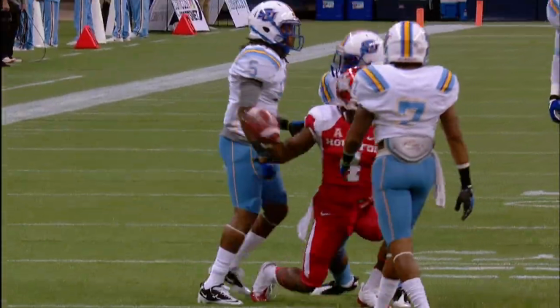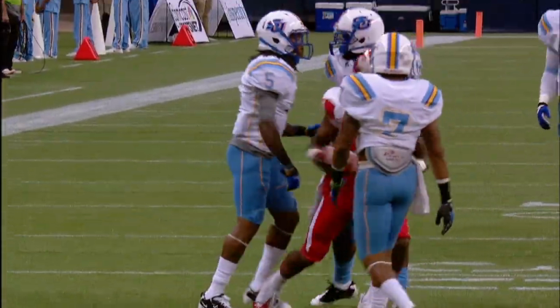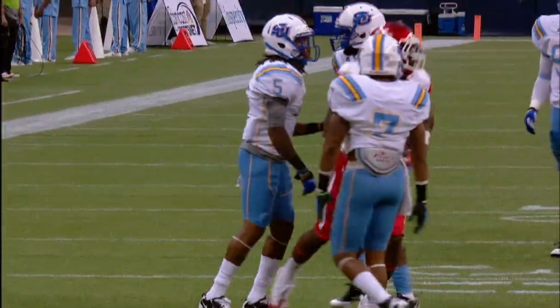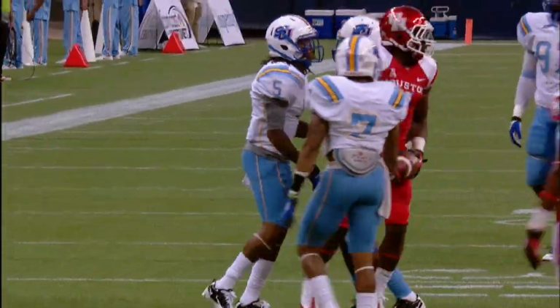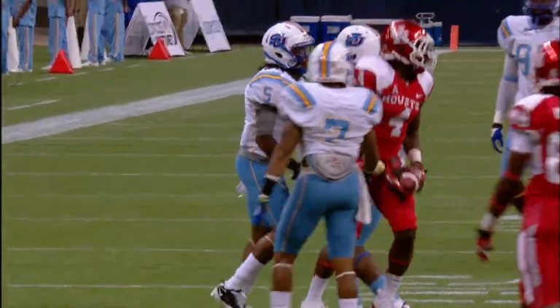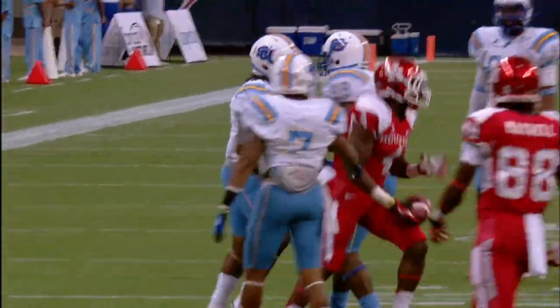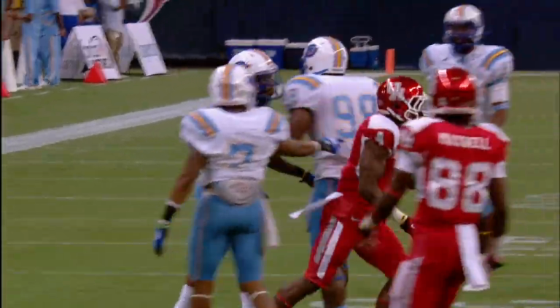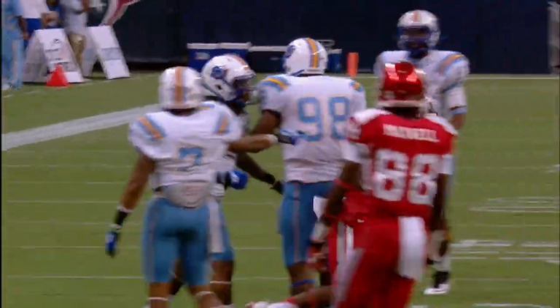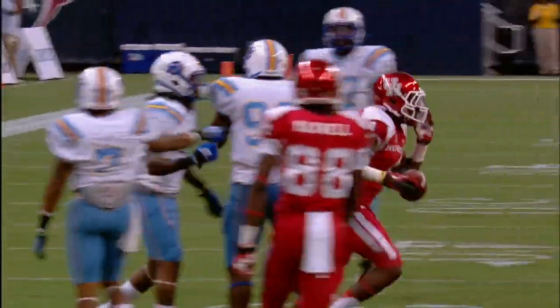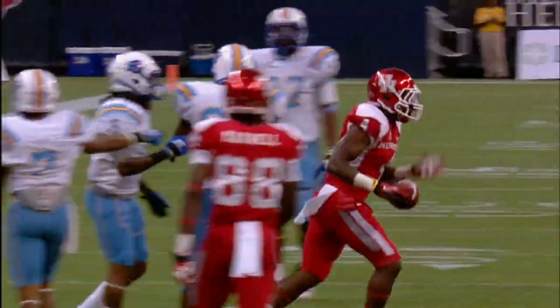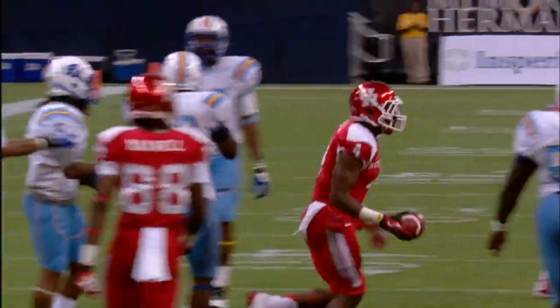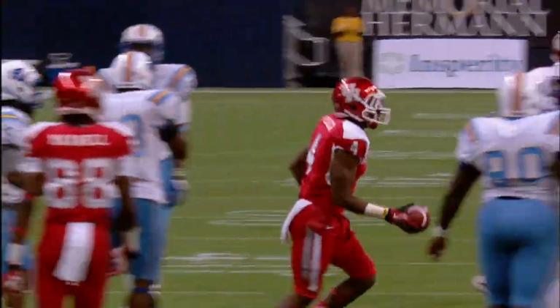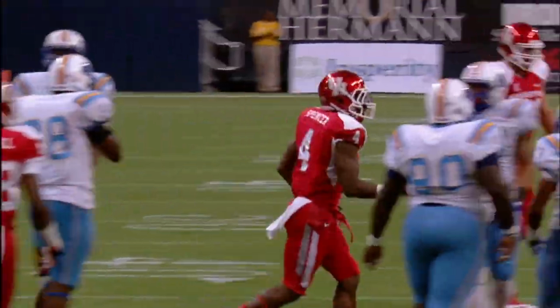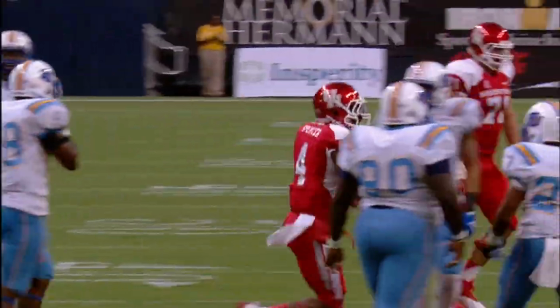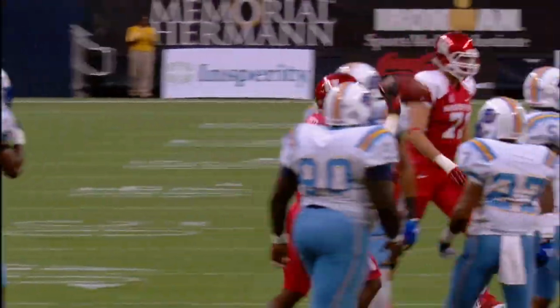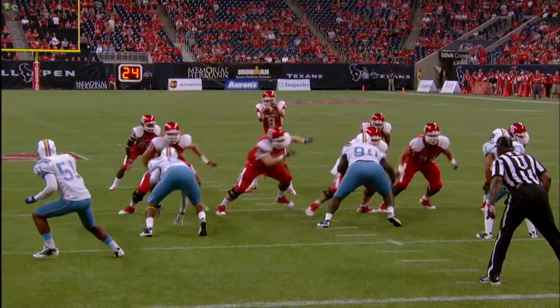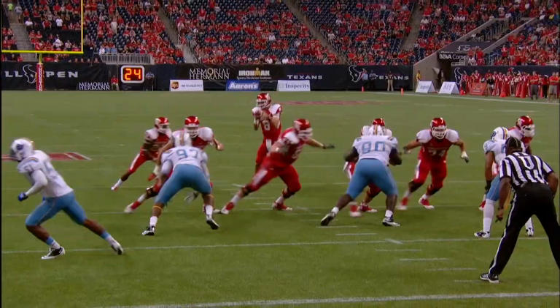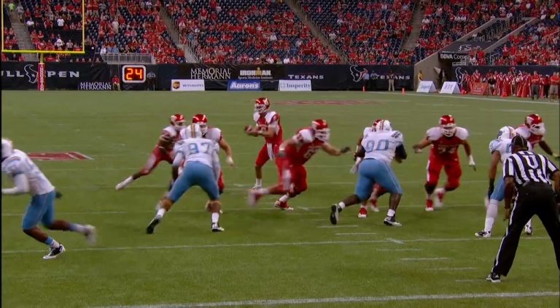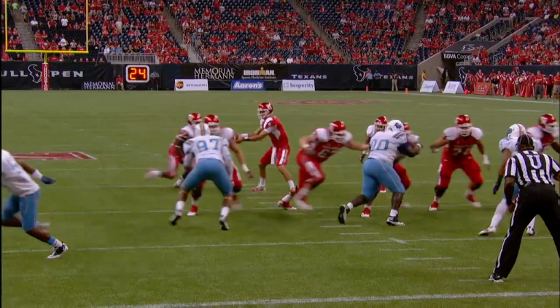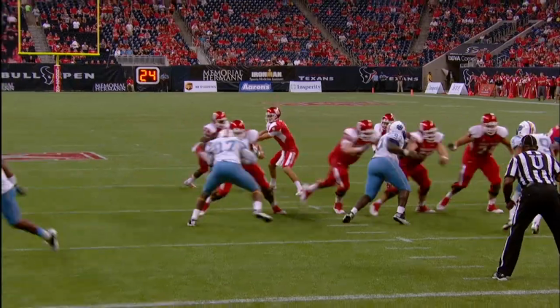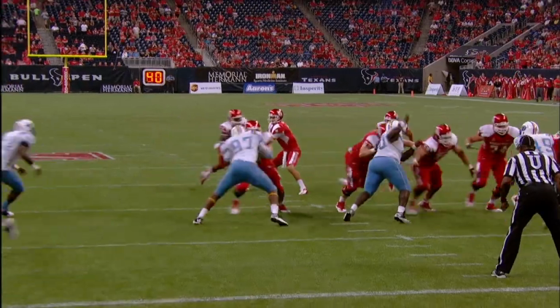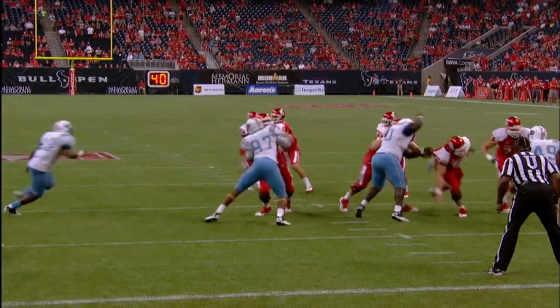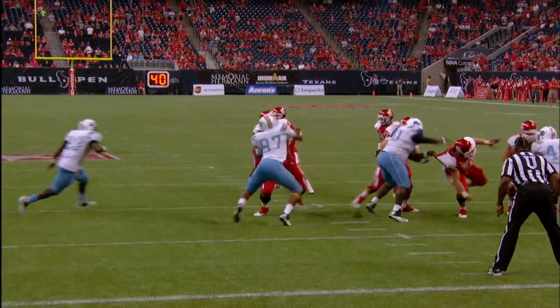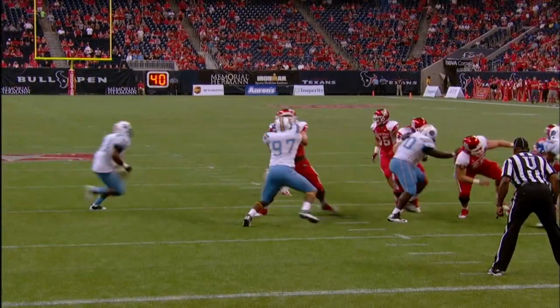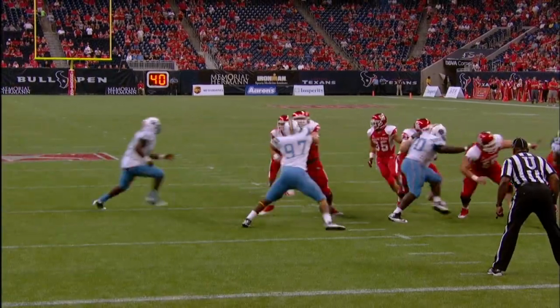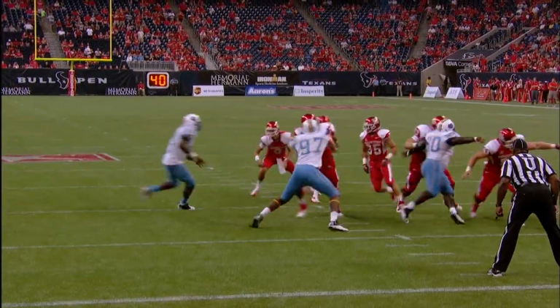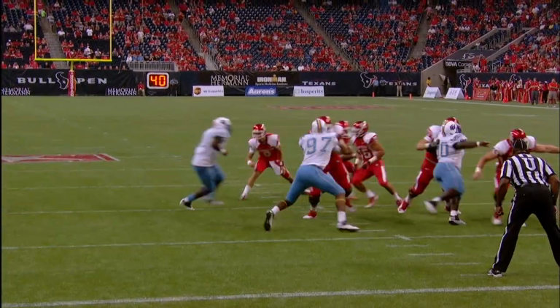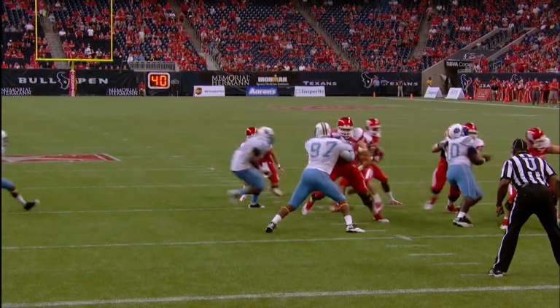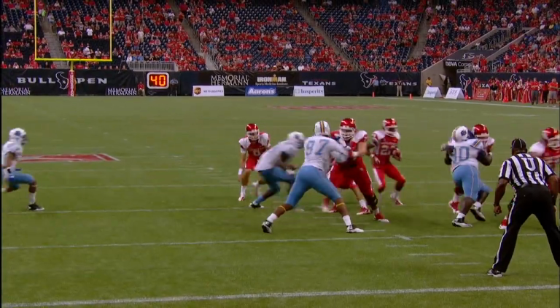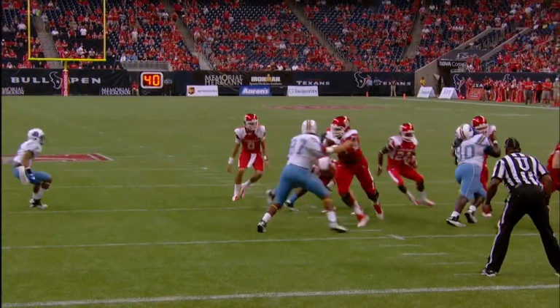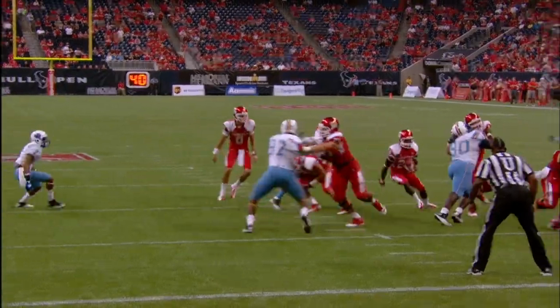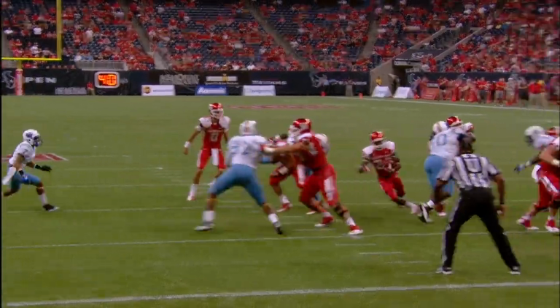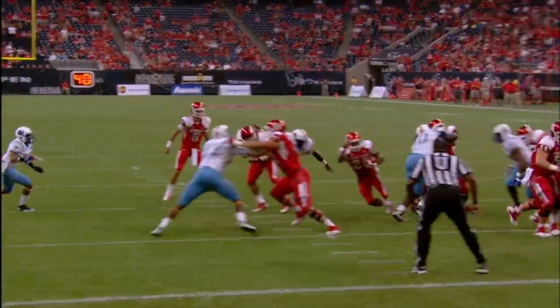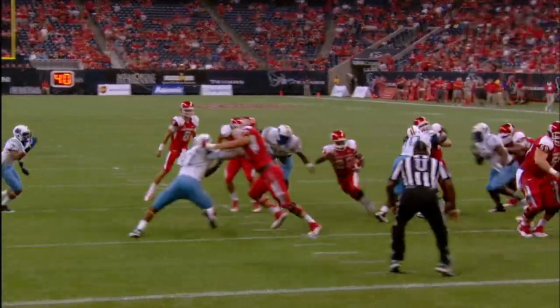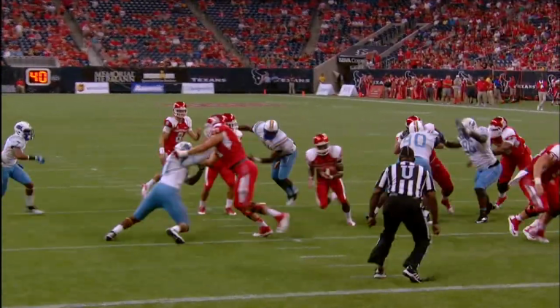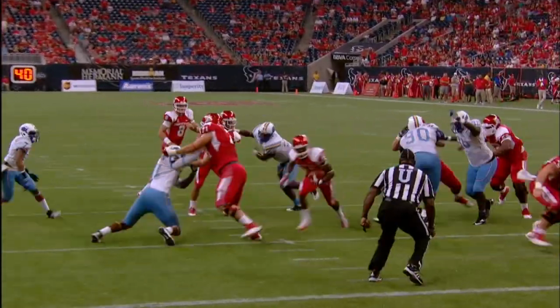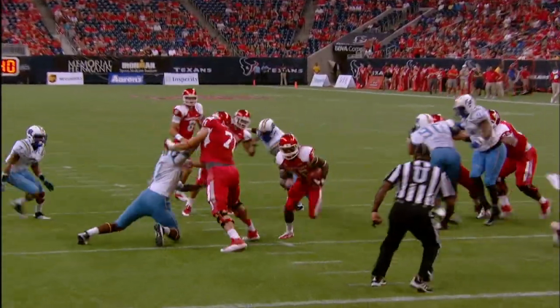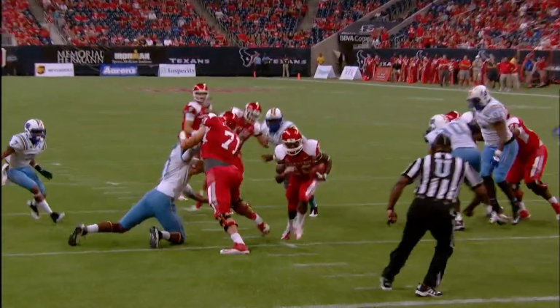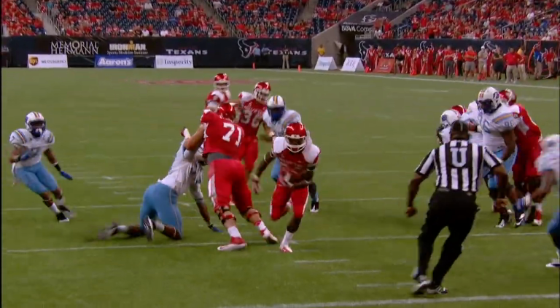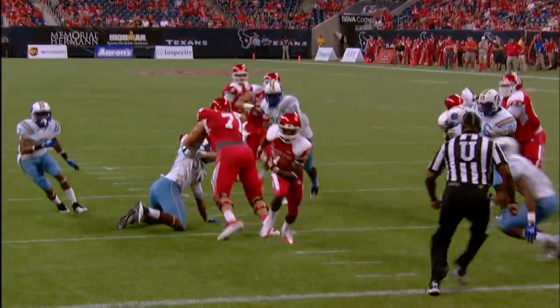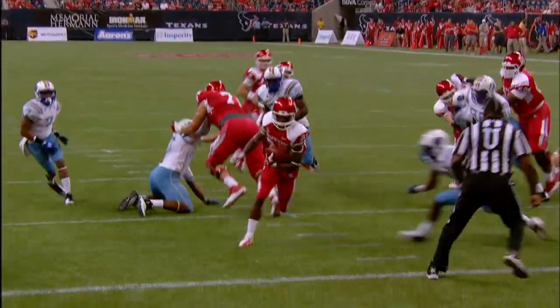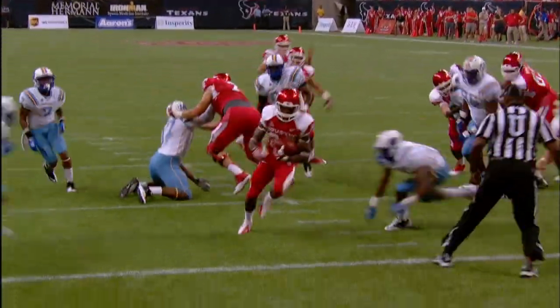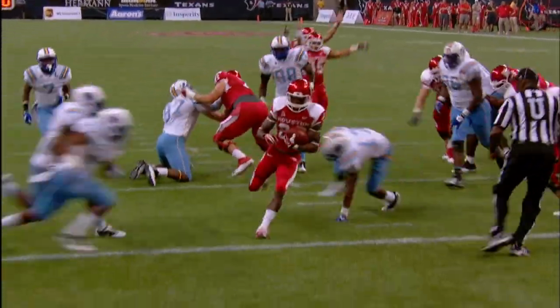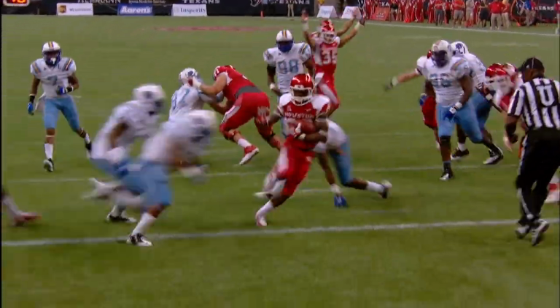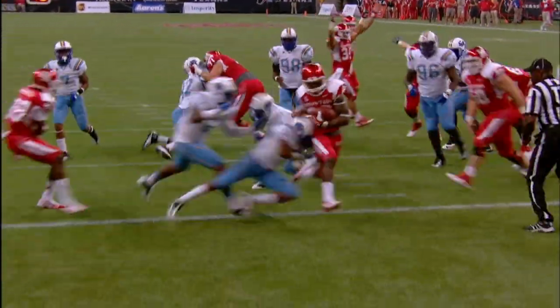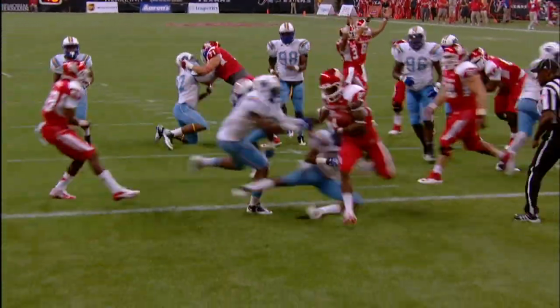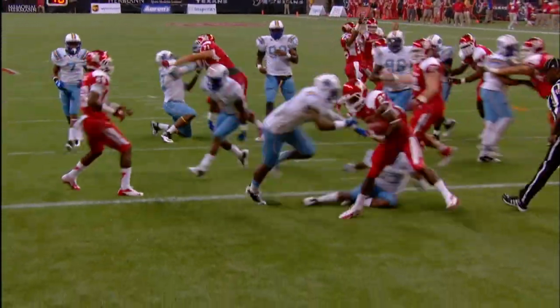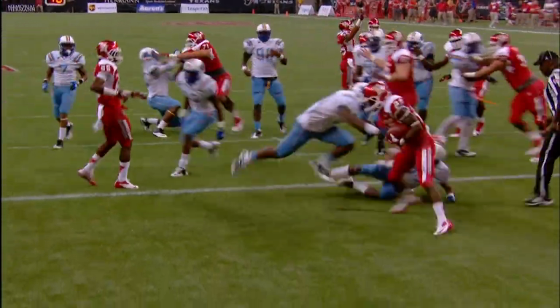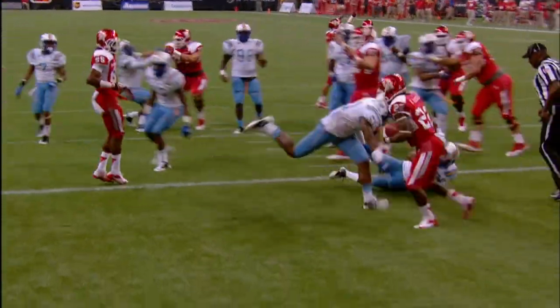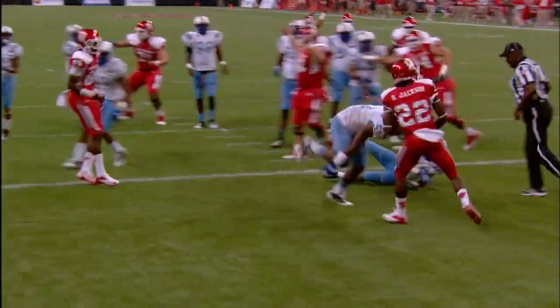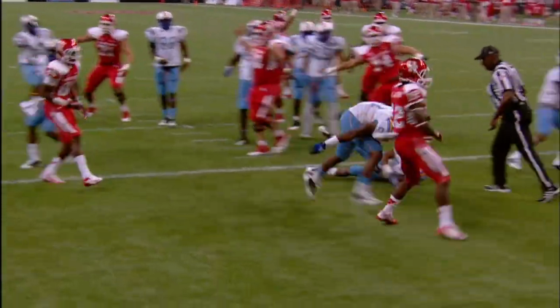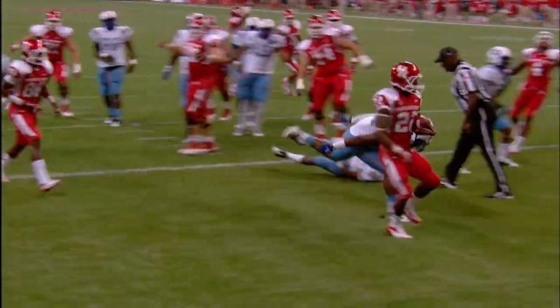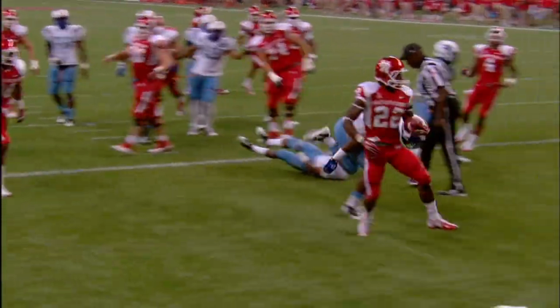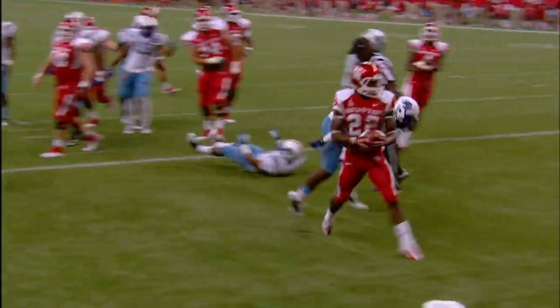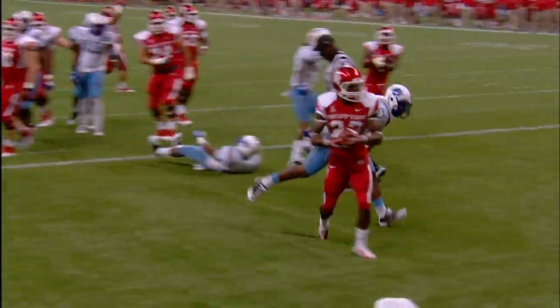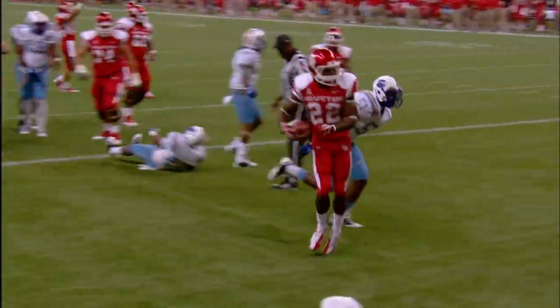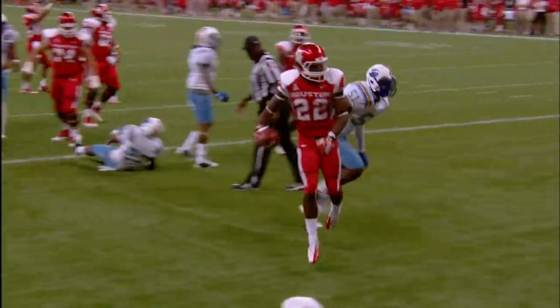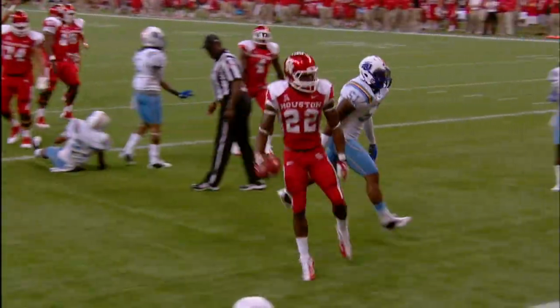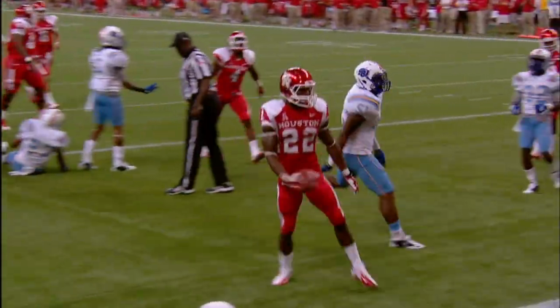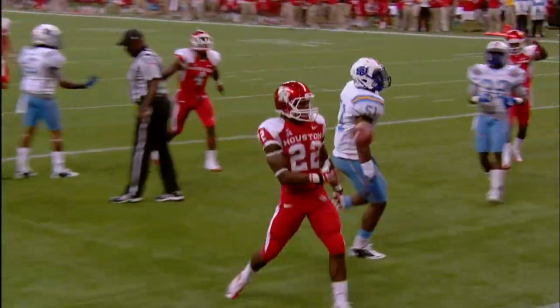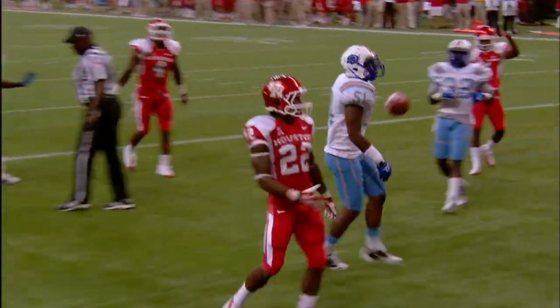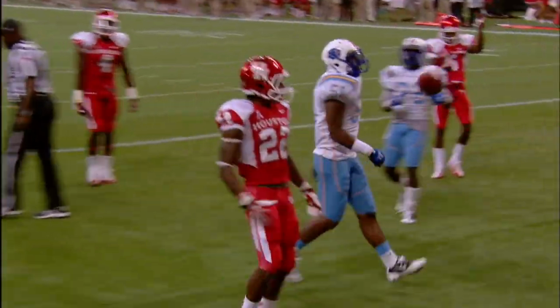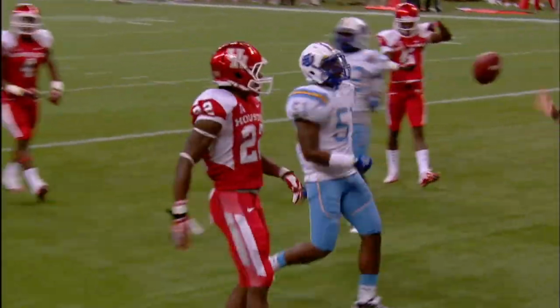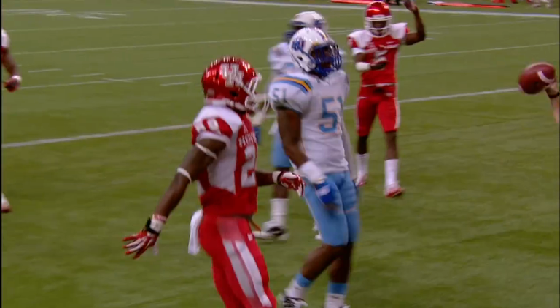I beg your pardon, it's Daniel Spencer's down and 10 again. This time Ryan Jackson has the gift. Five, four, touchdown Cougars.